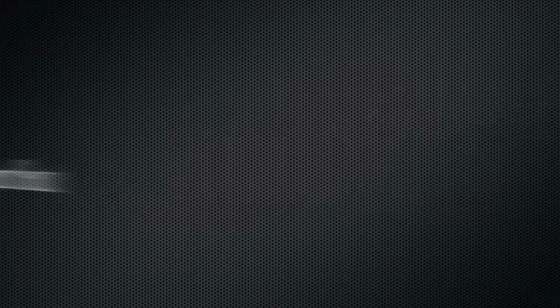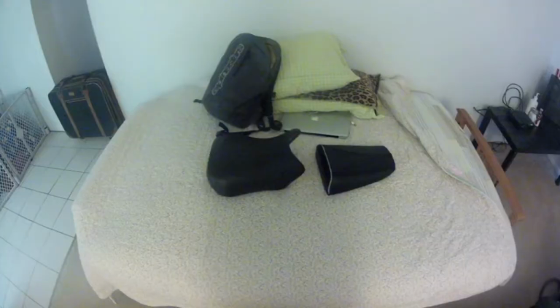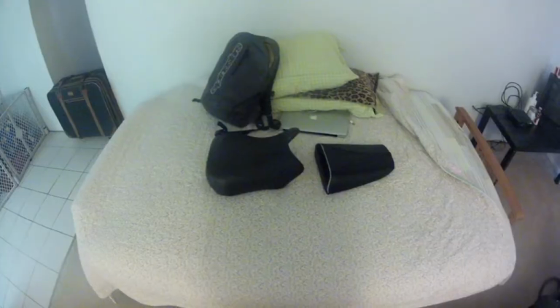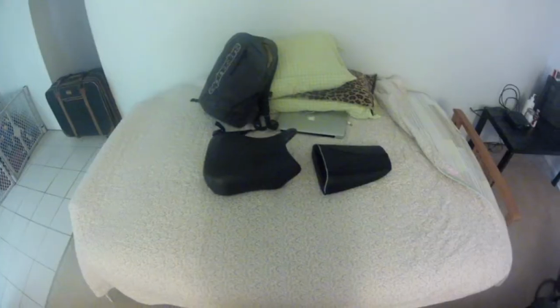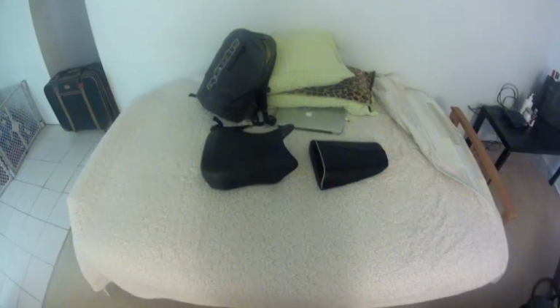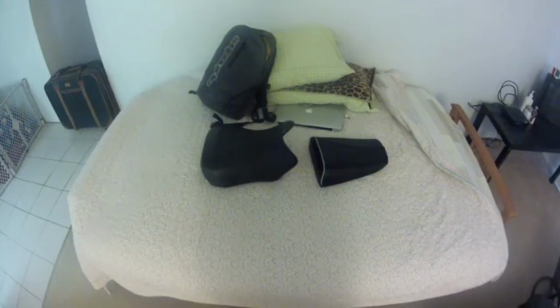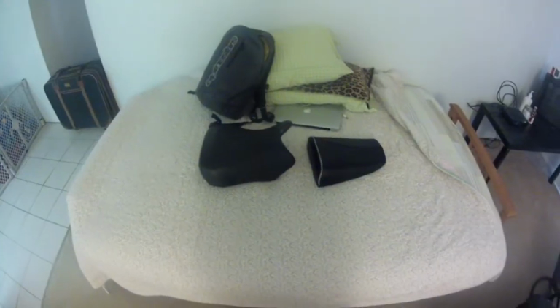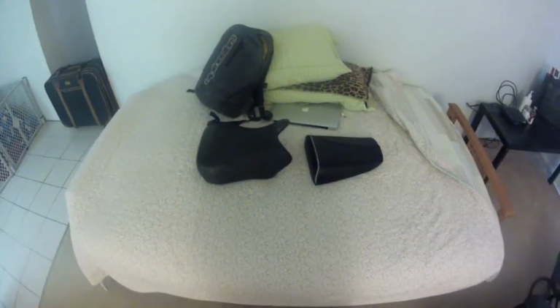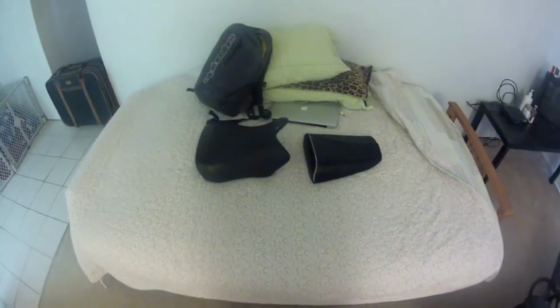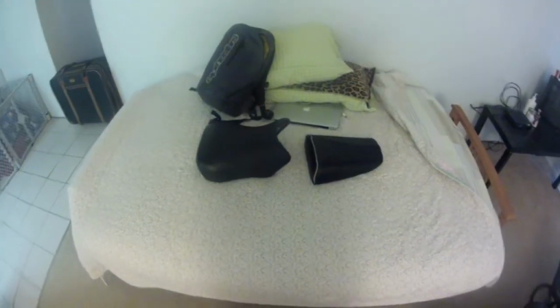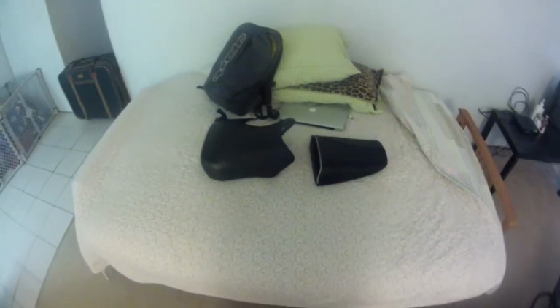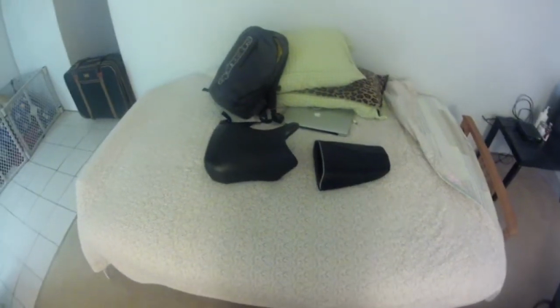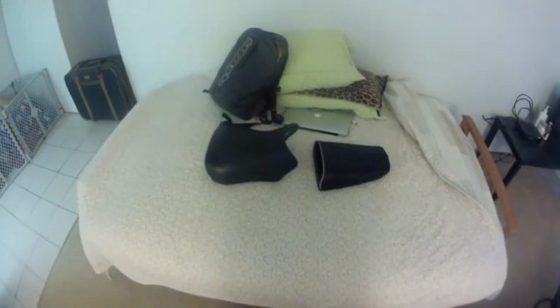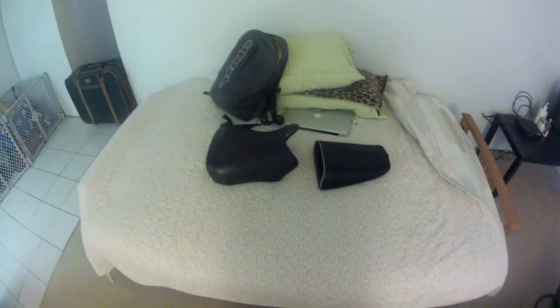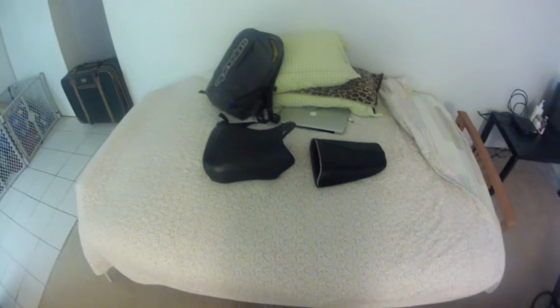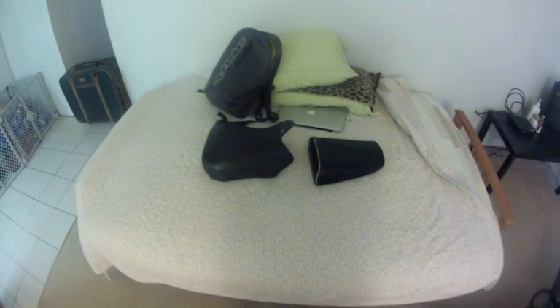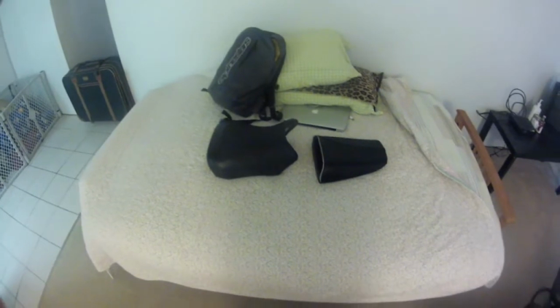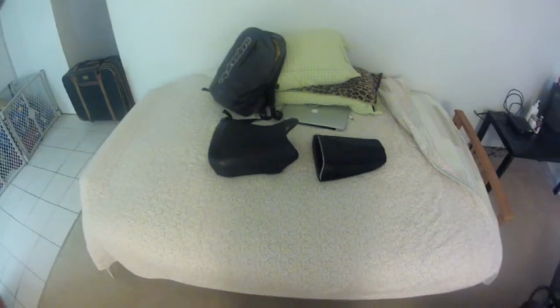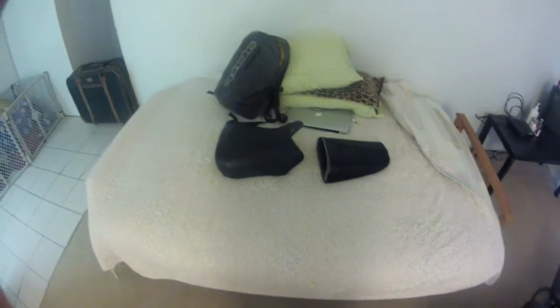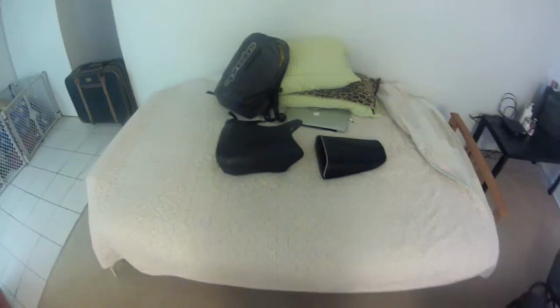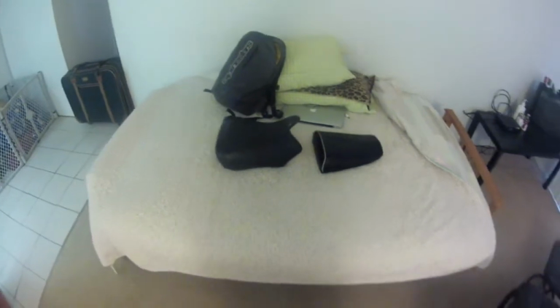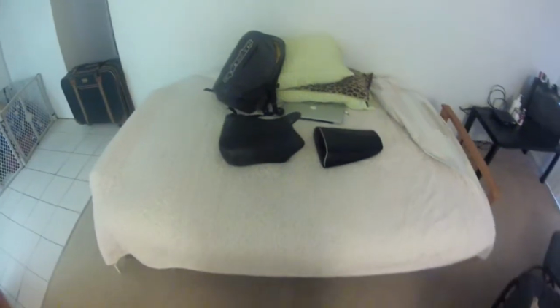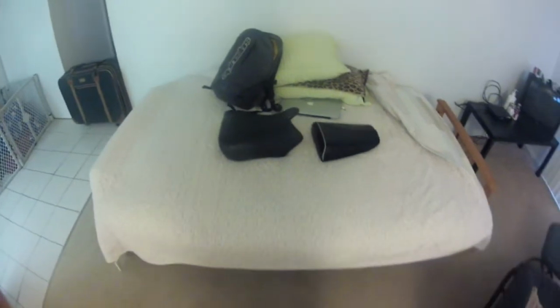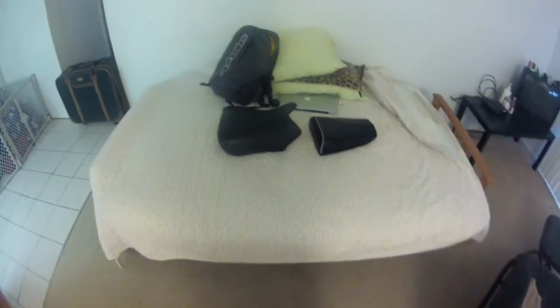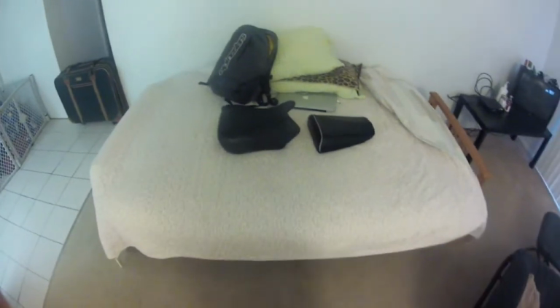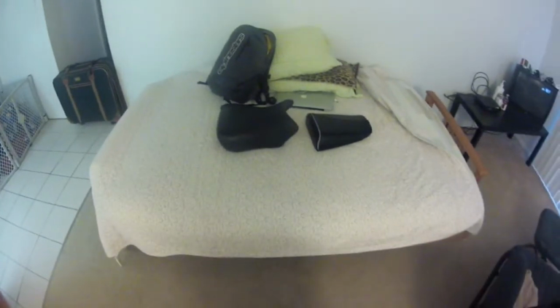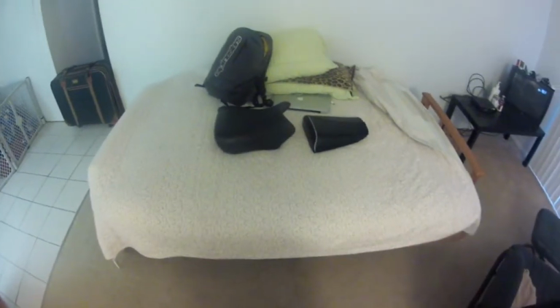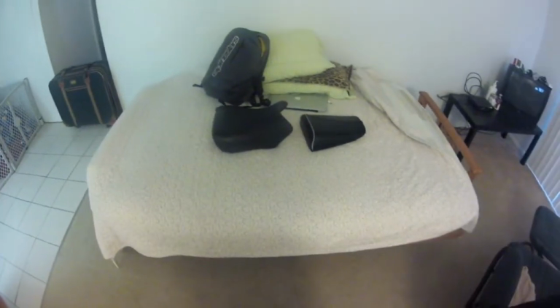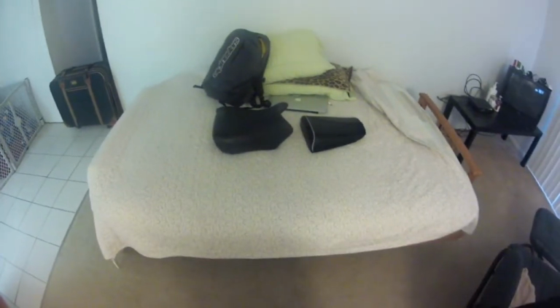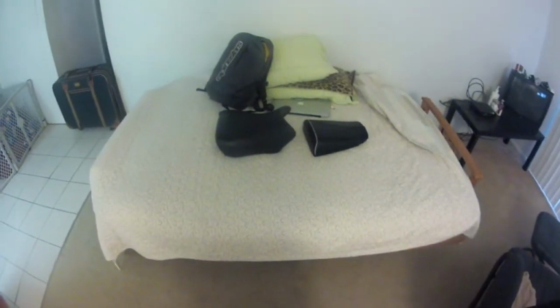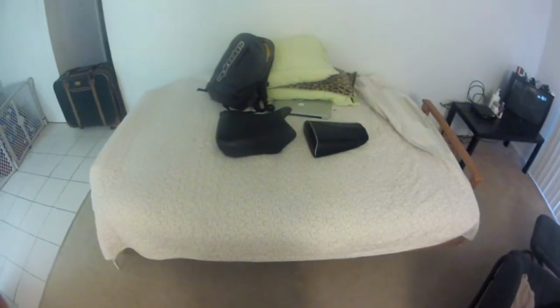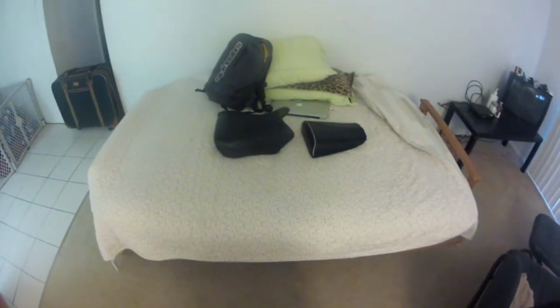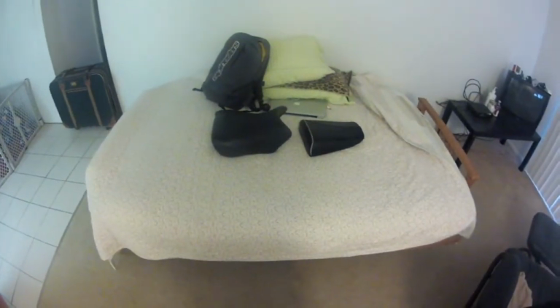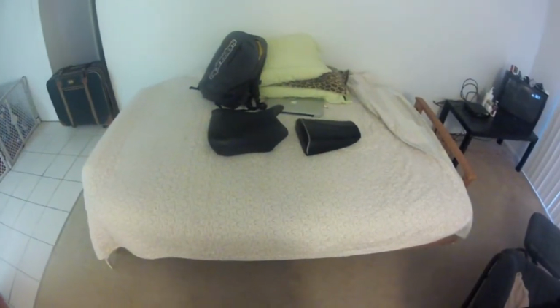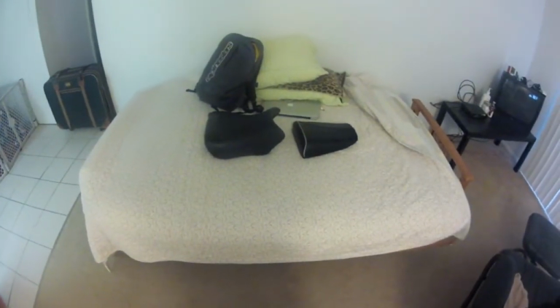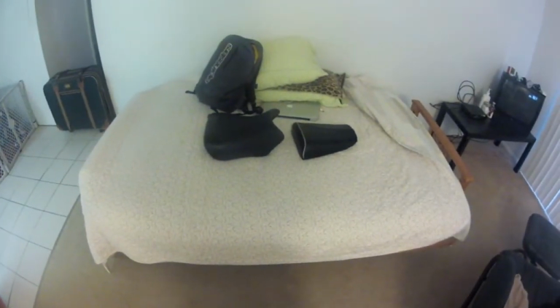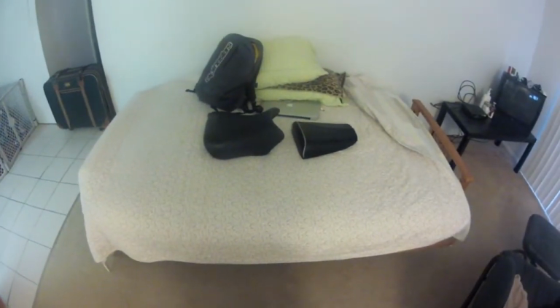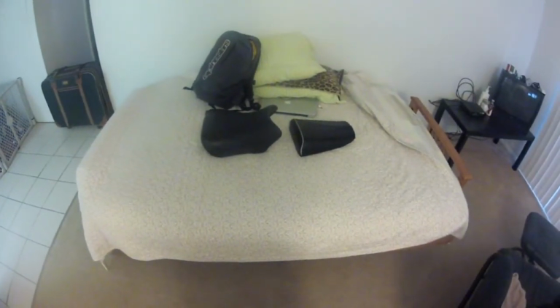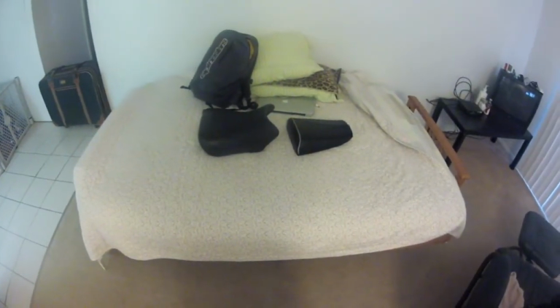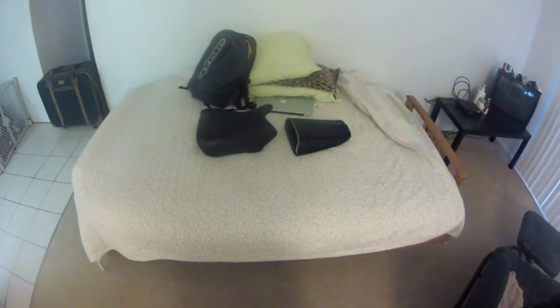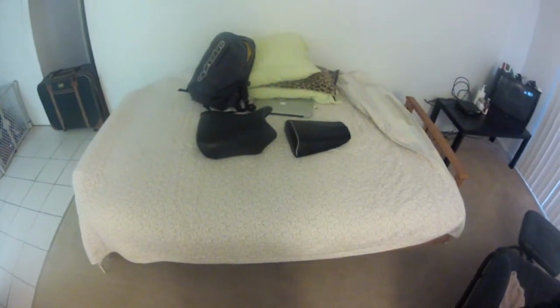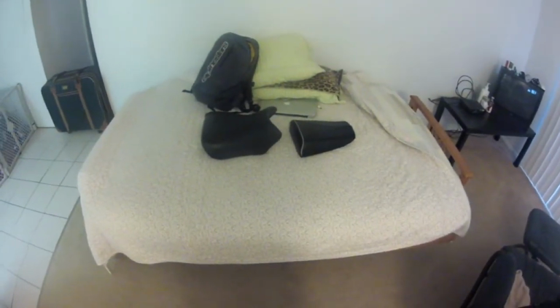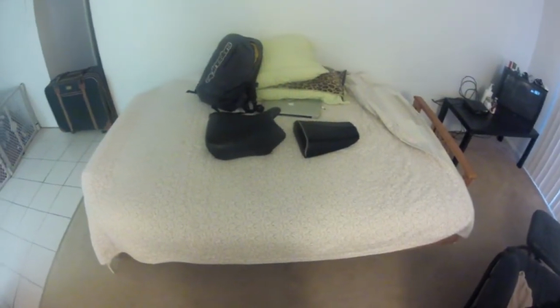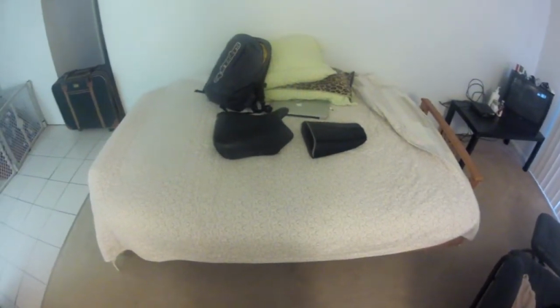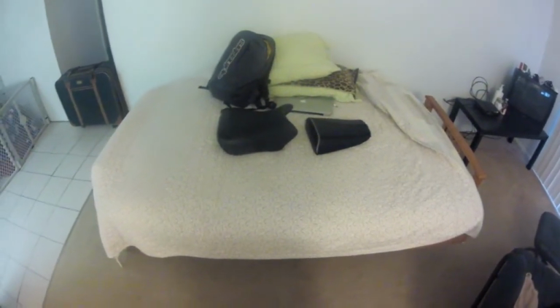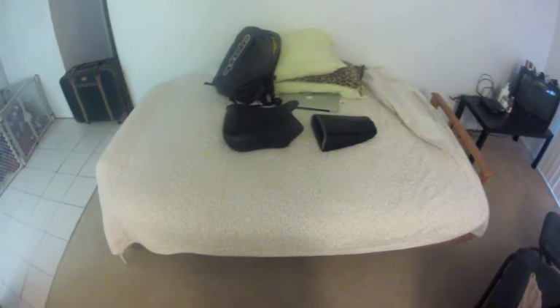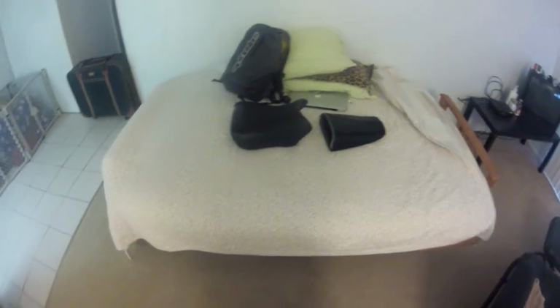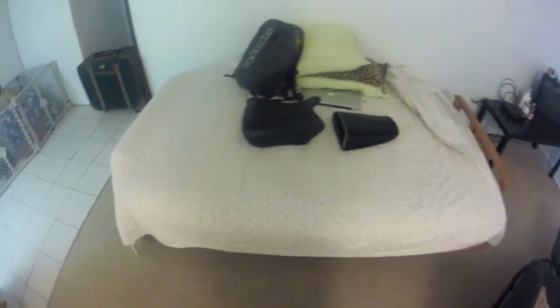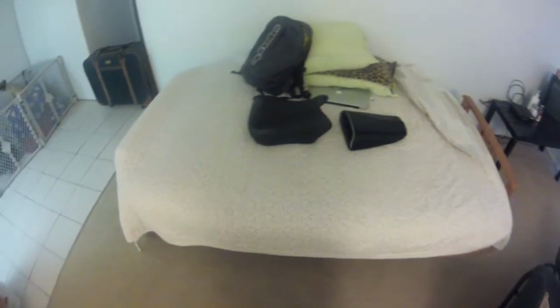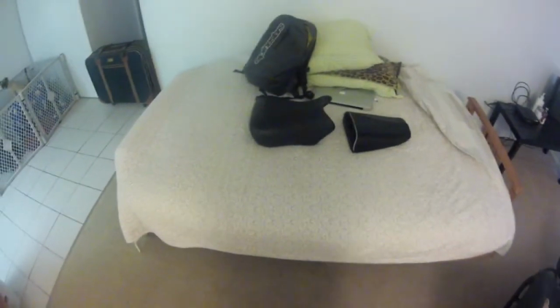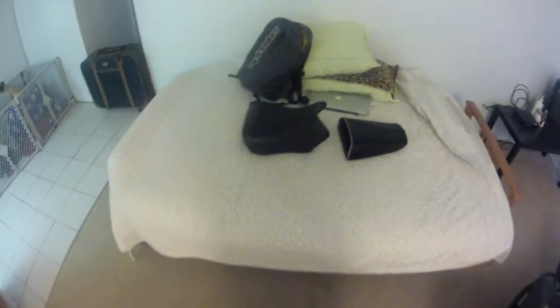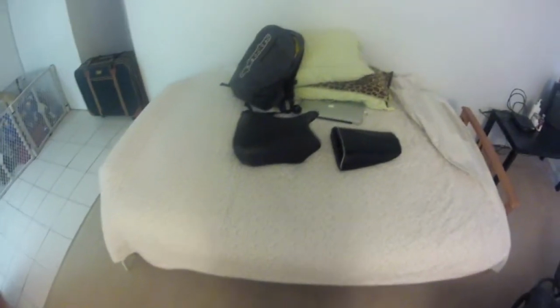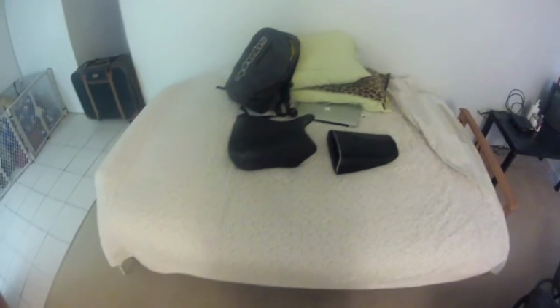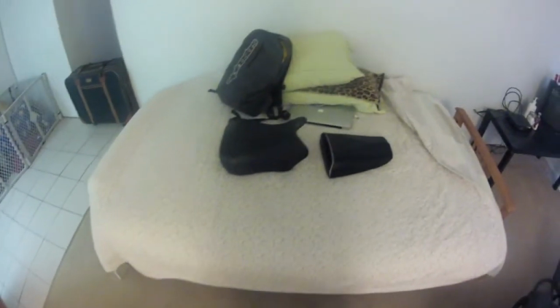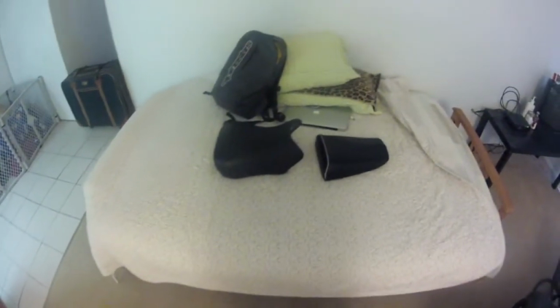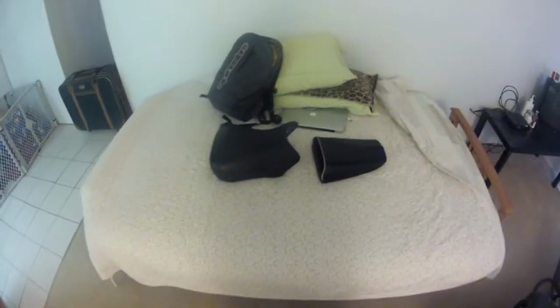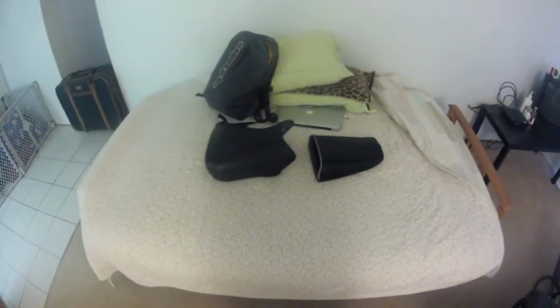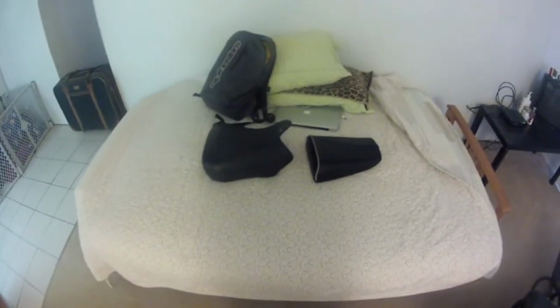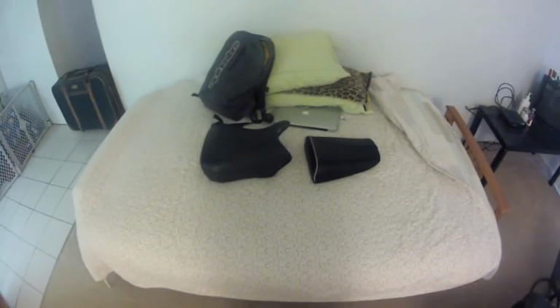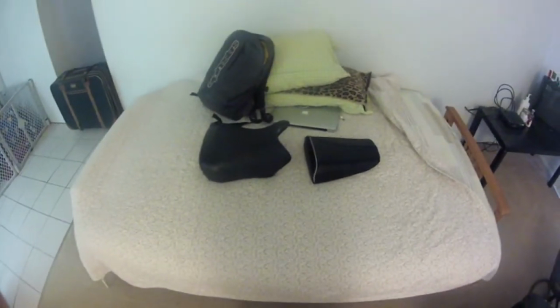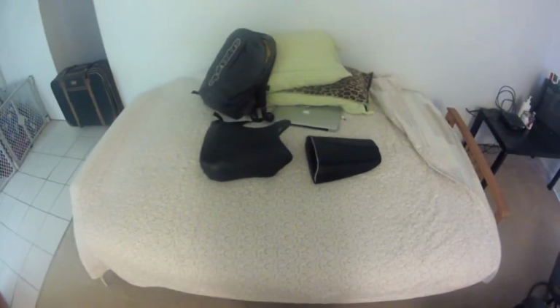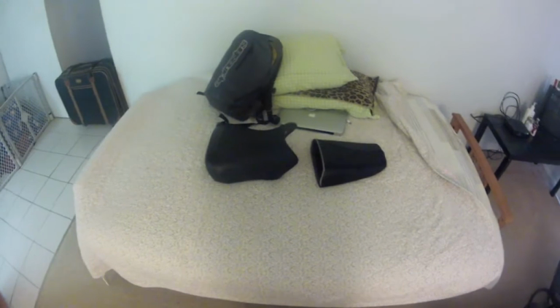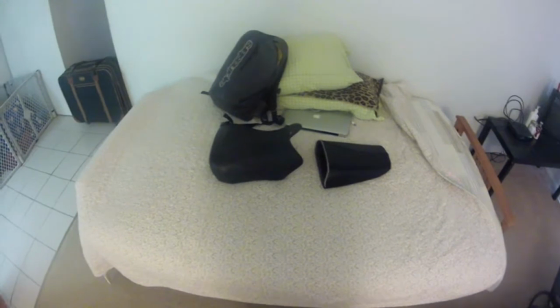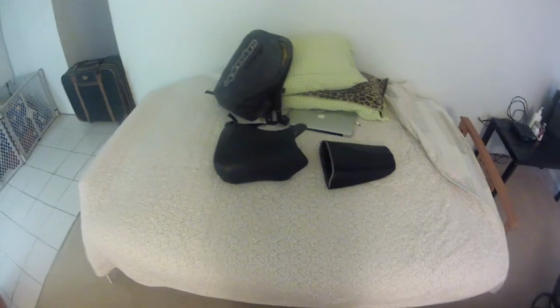Hi guys, this is going to be a quick video review of the Sargent's aftermarket seat for the second generation SV650.